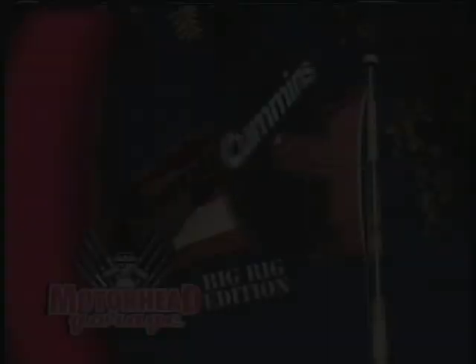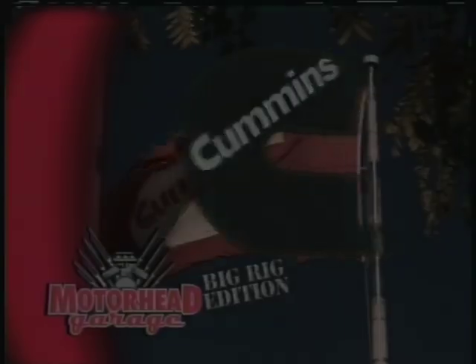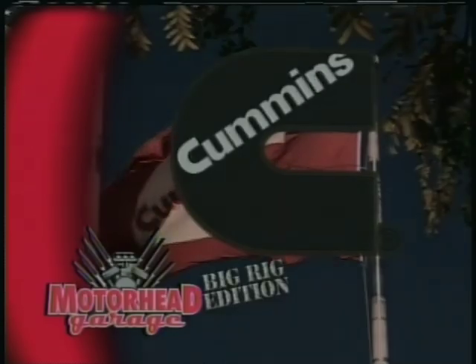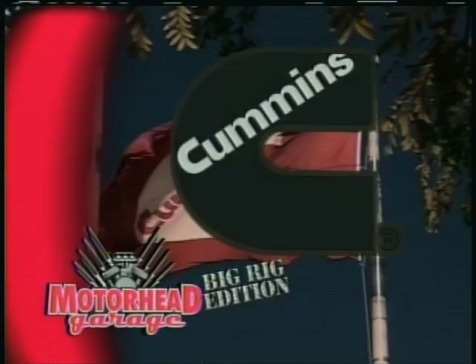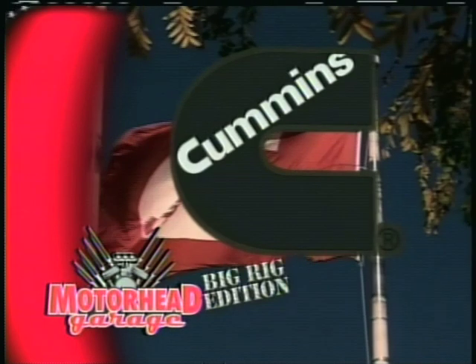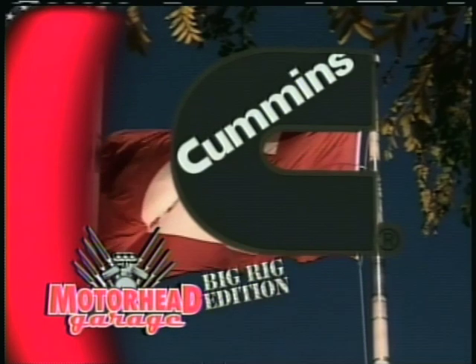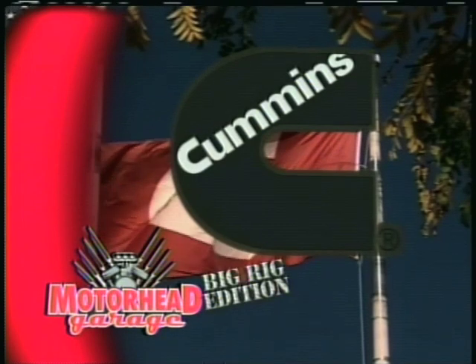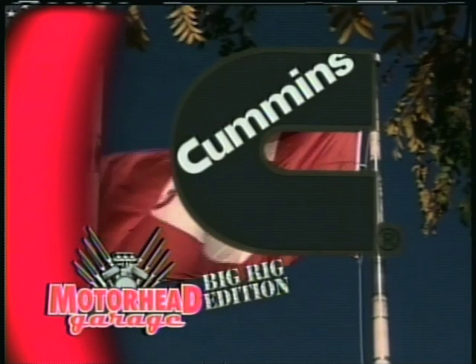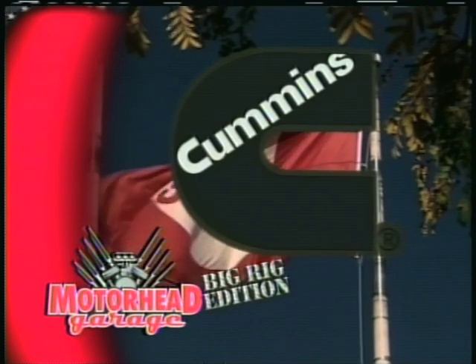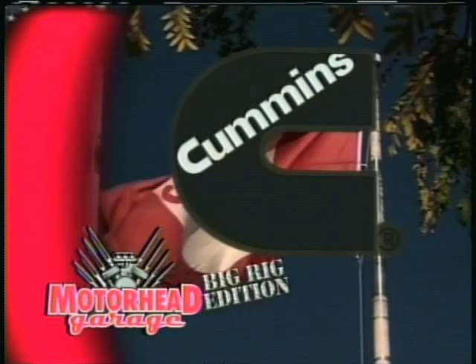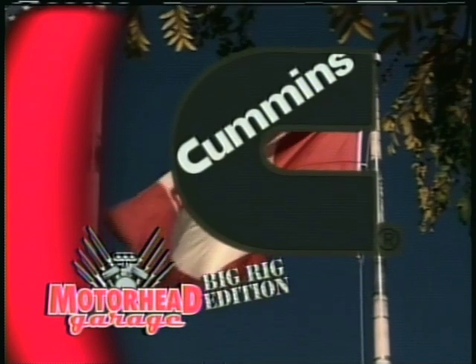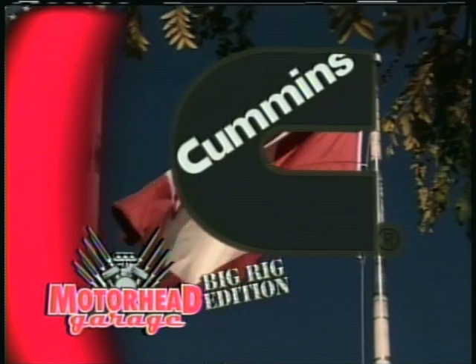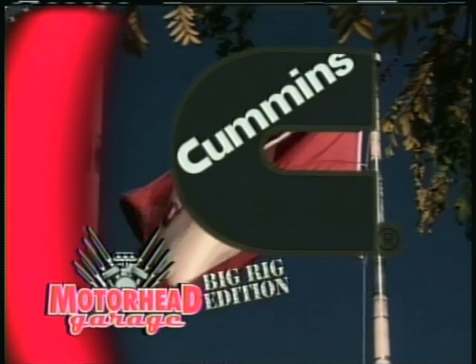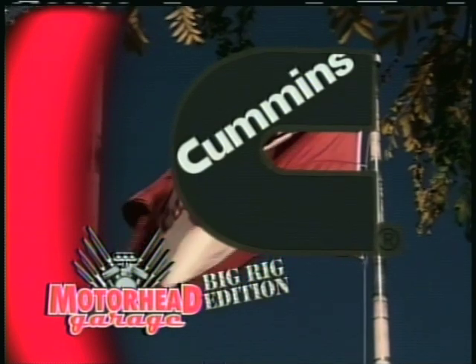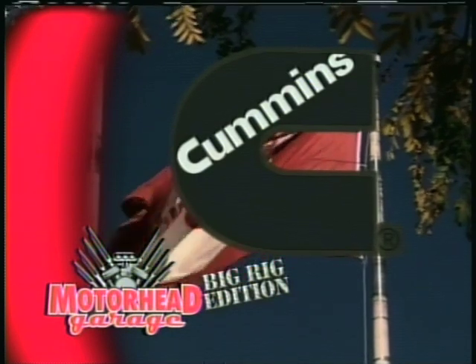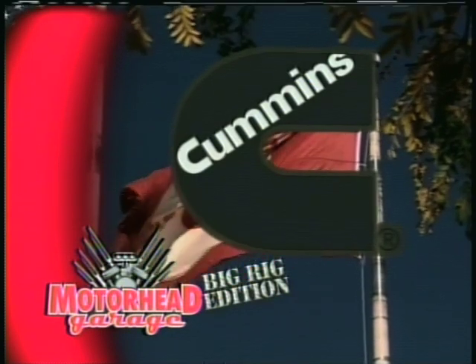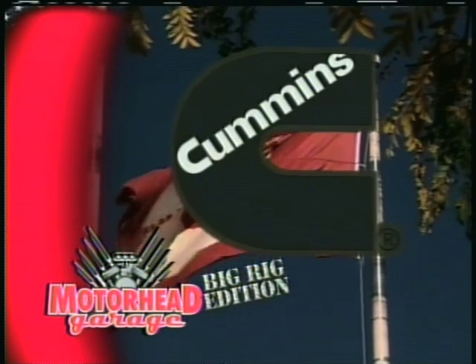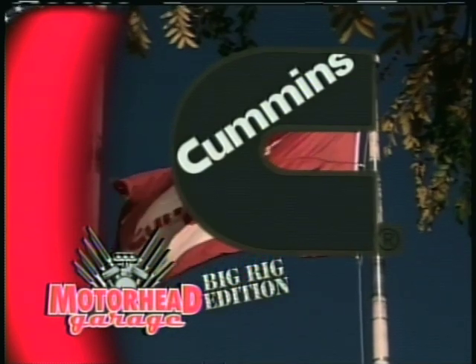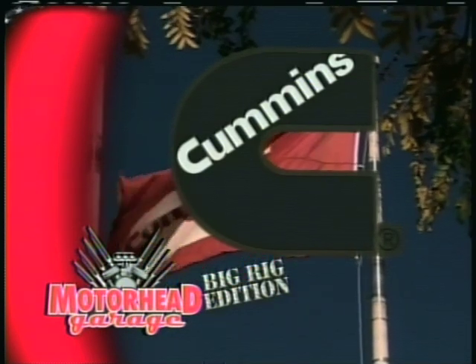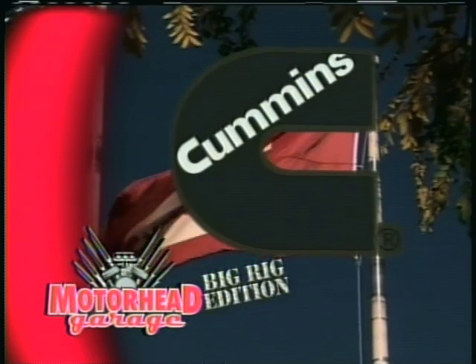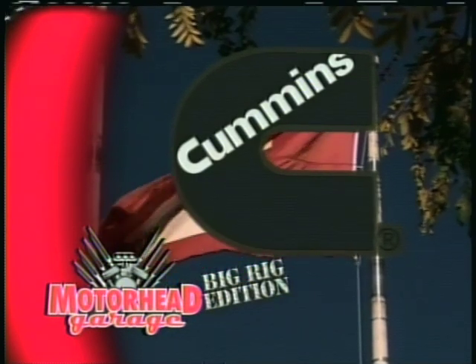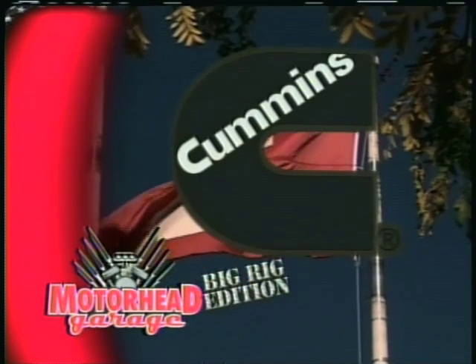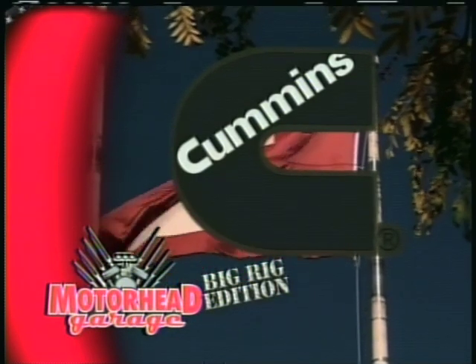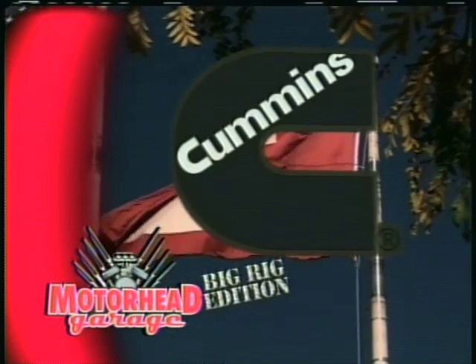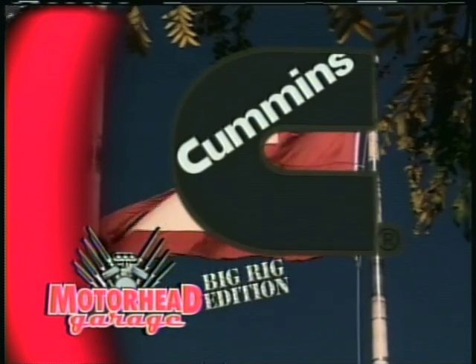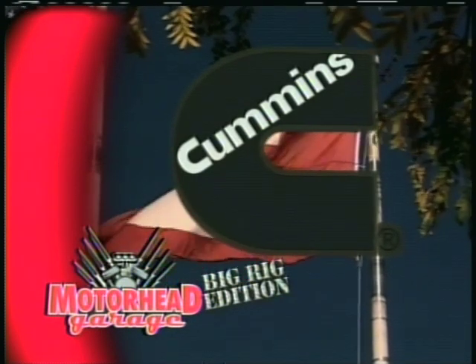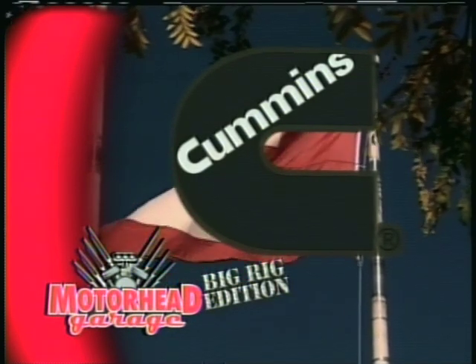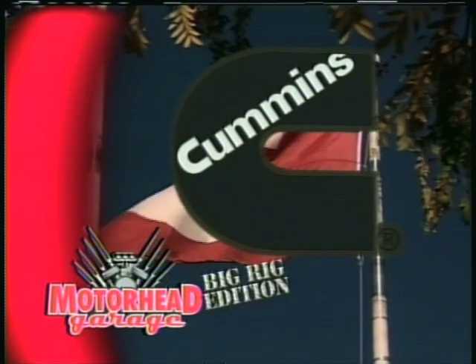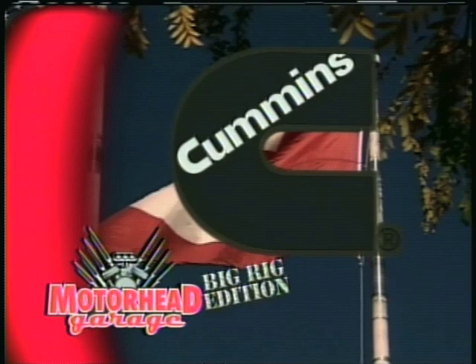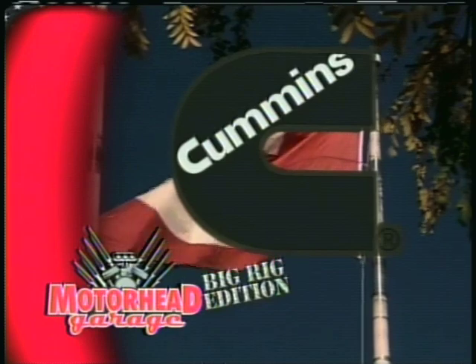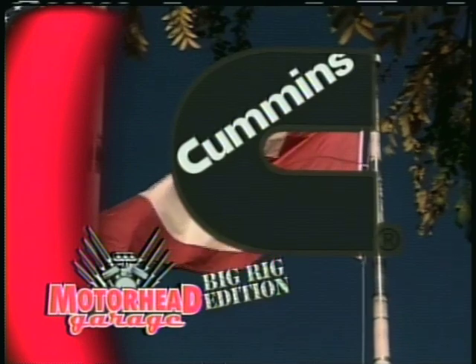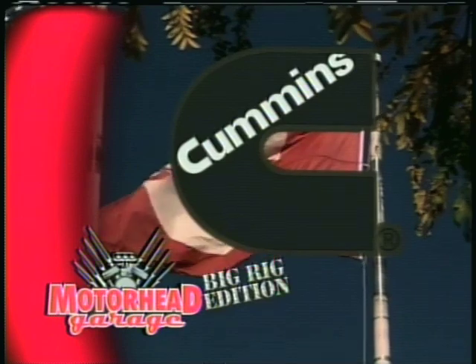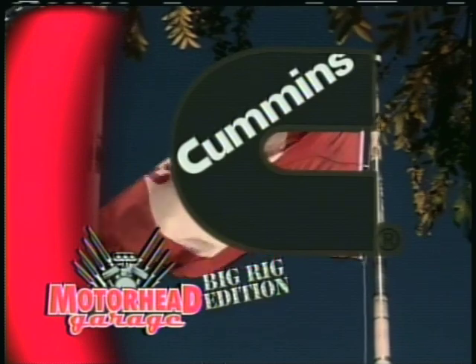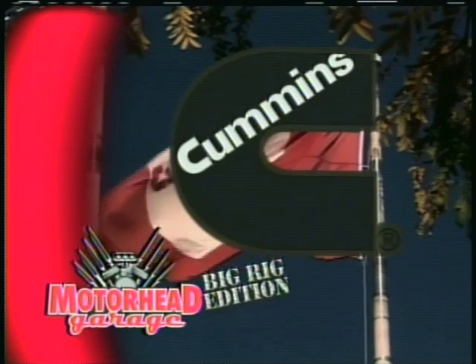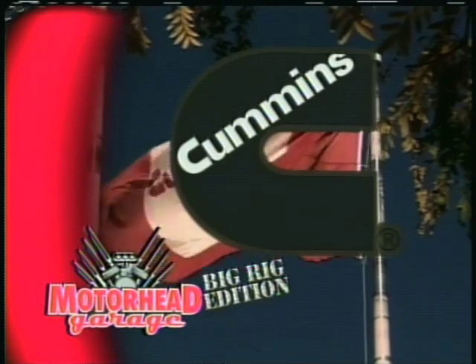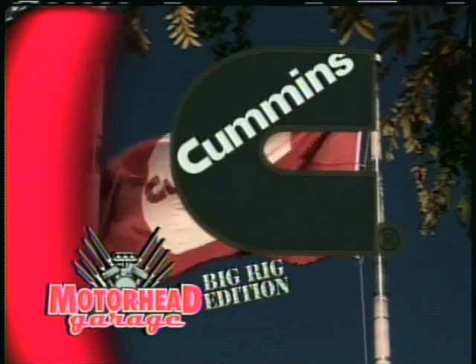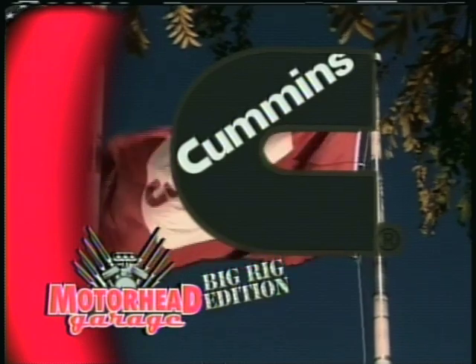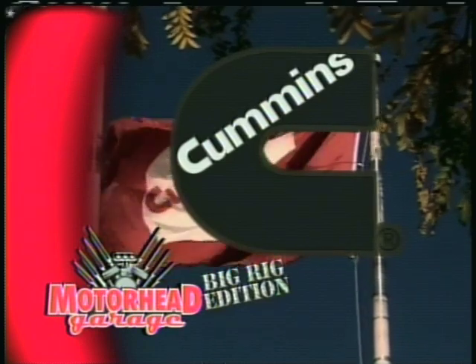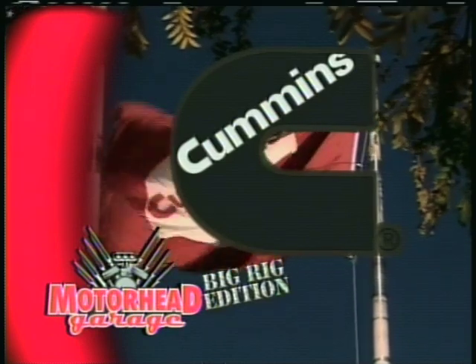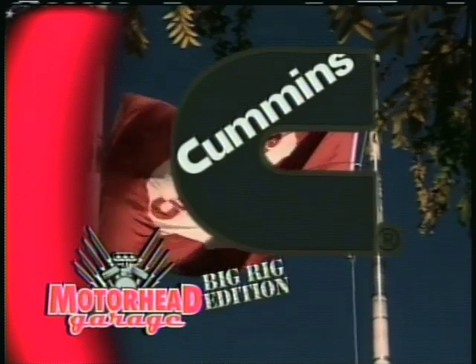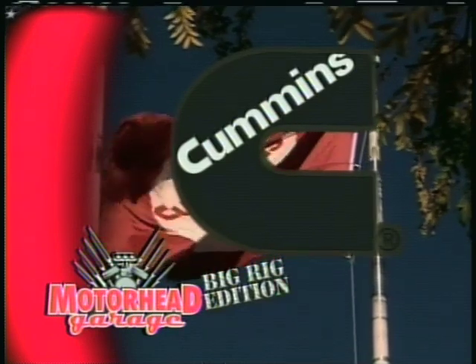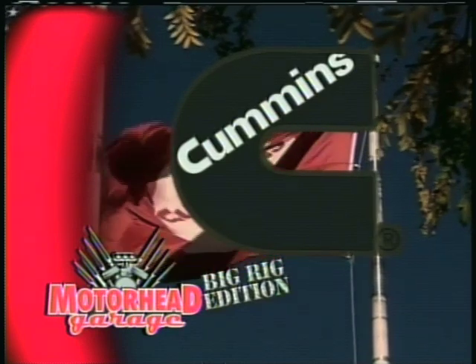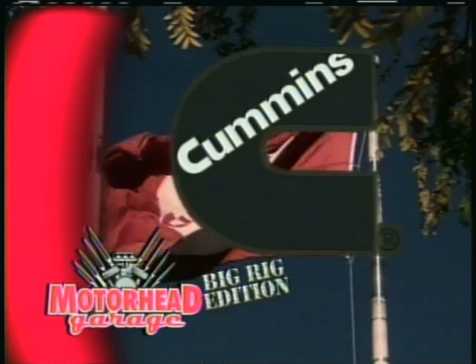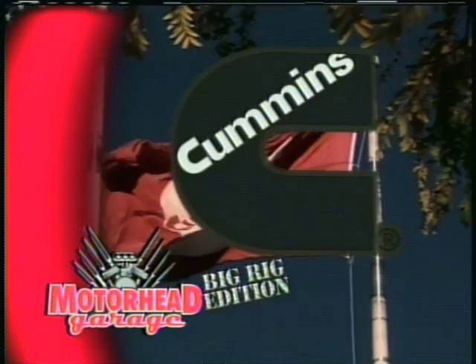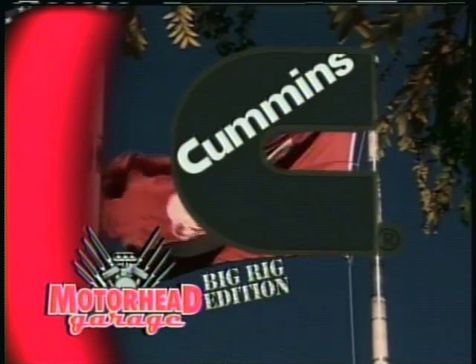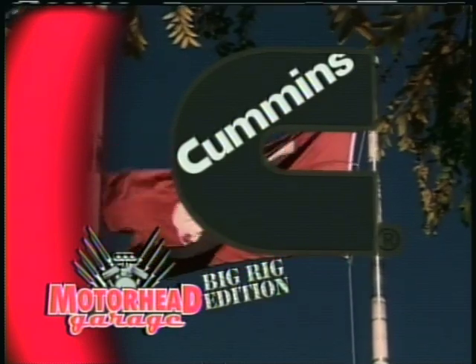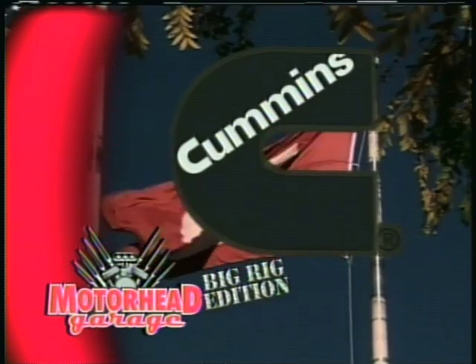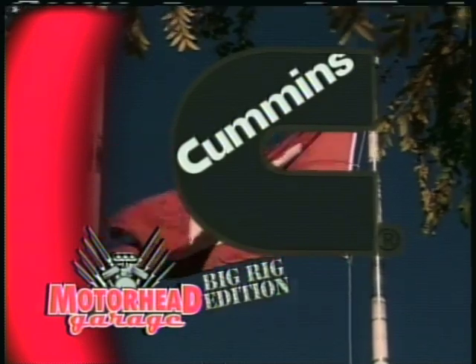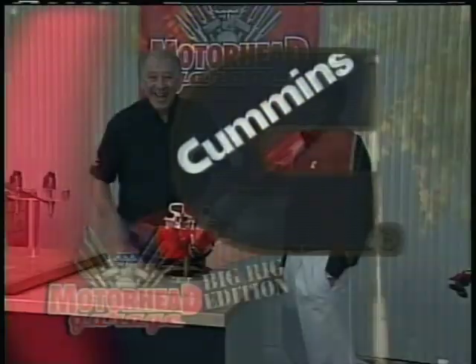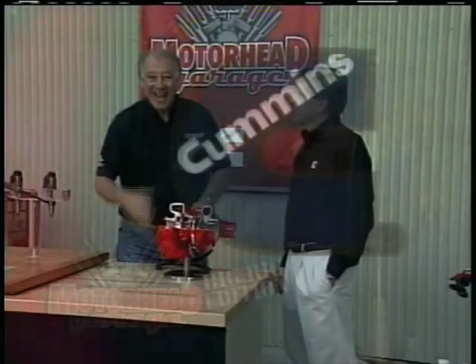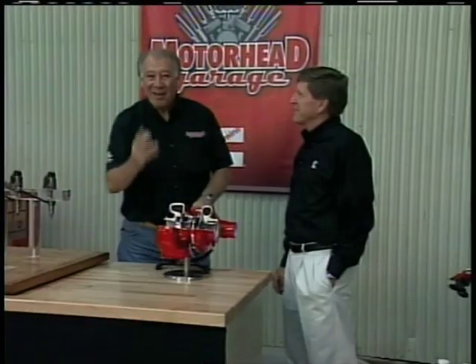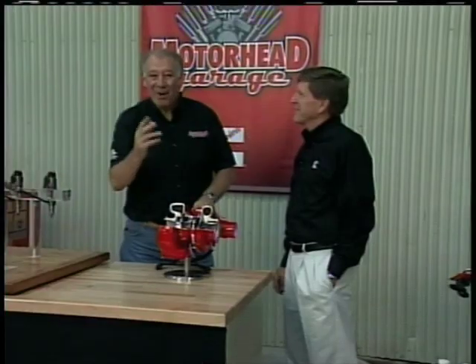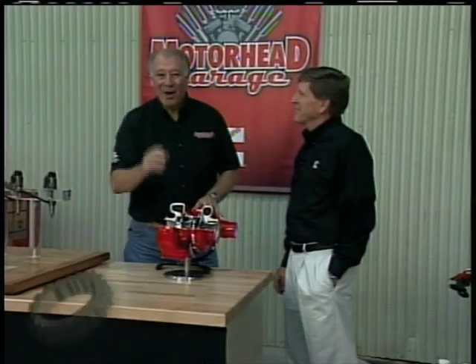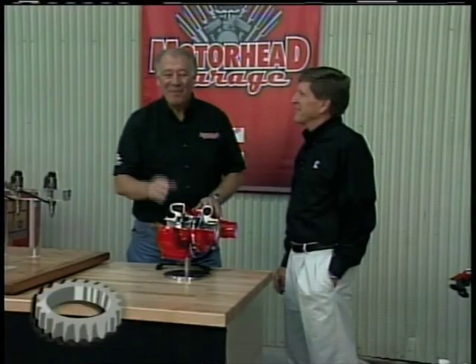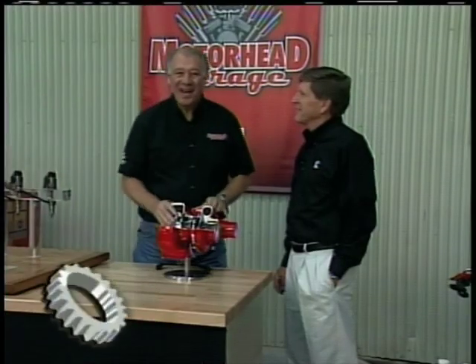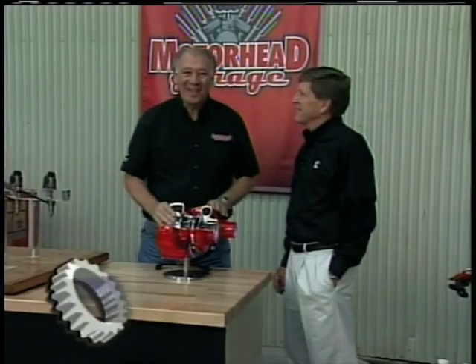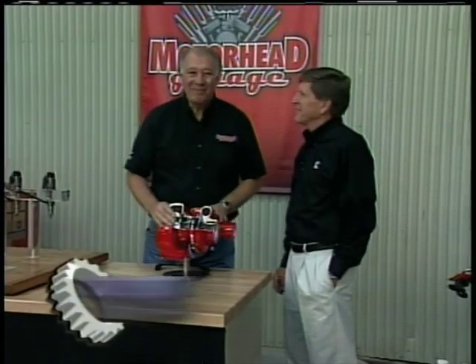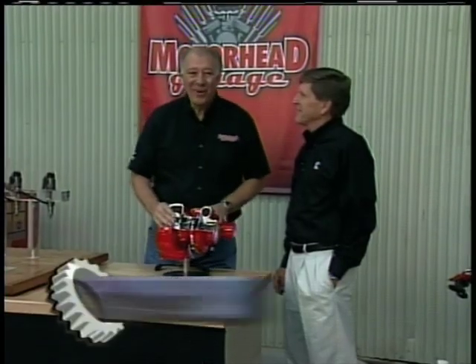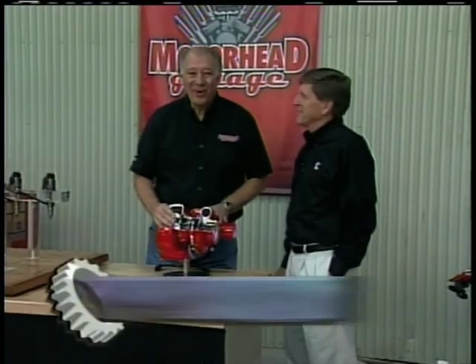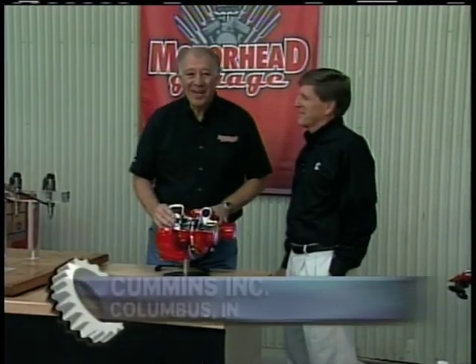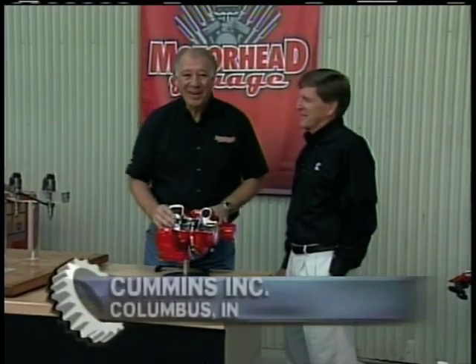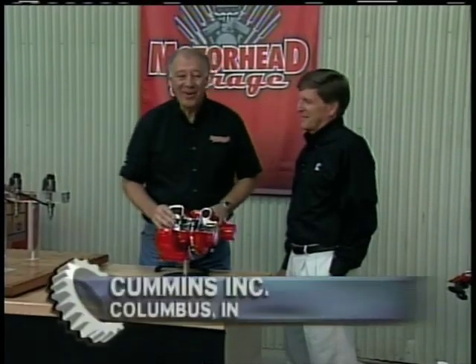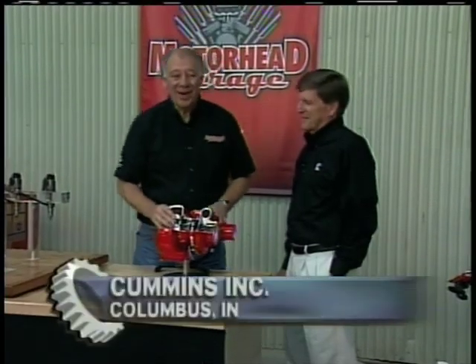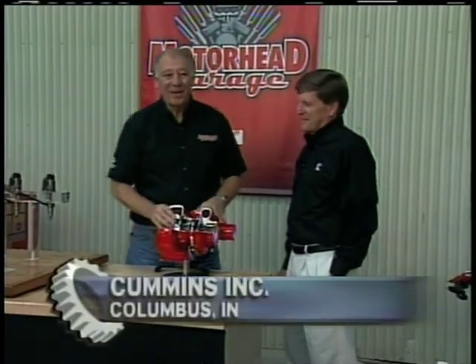And by Cummins Diesel, powering what matters. Hey, welcome back to Motorhead Garage.